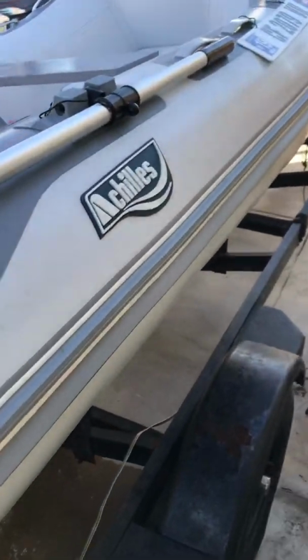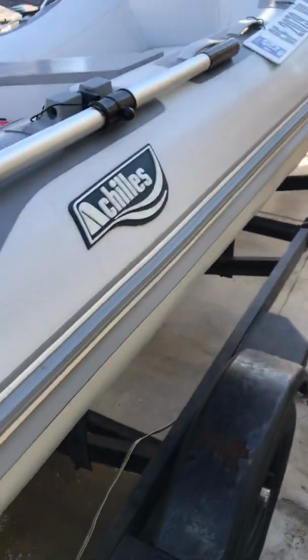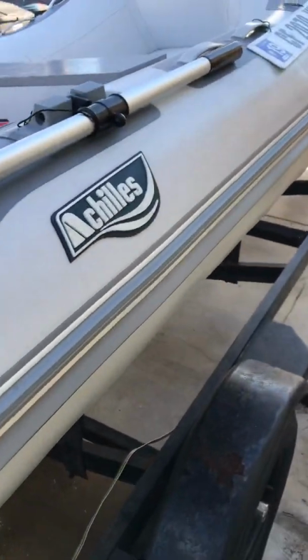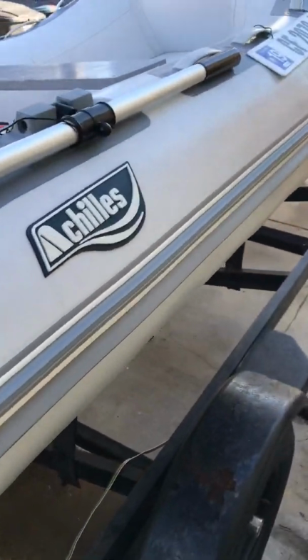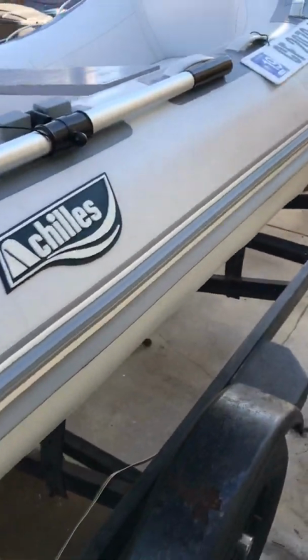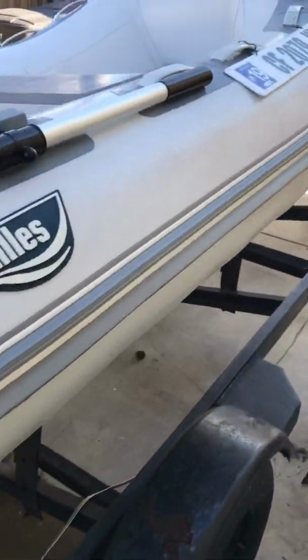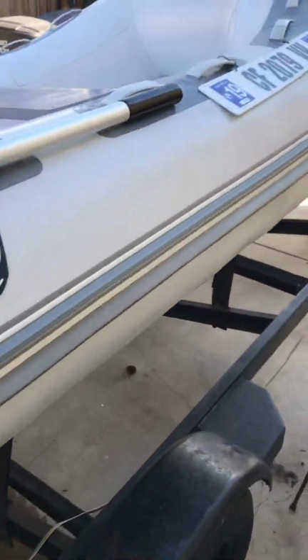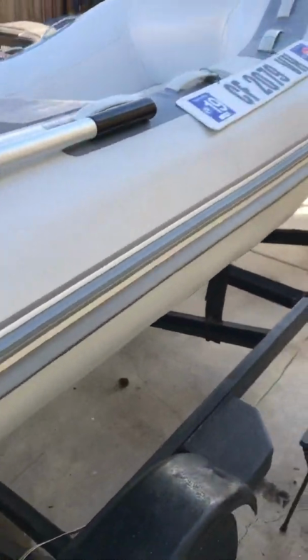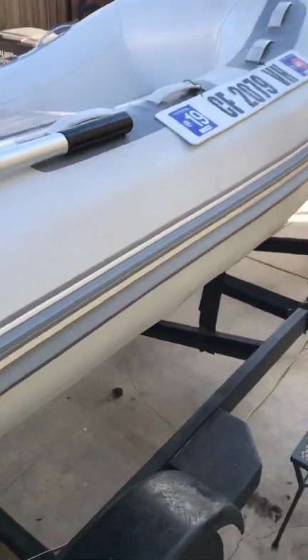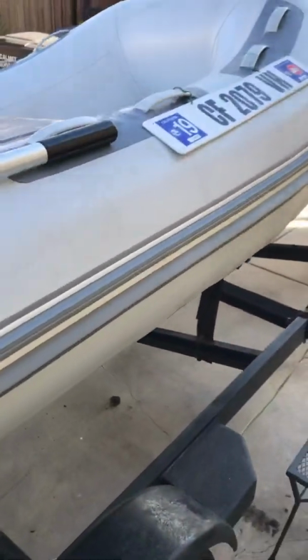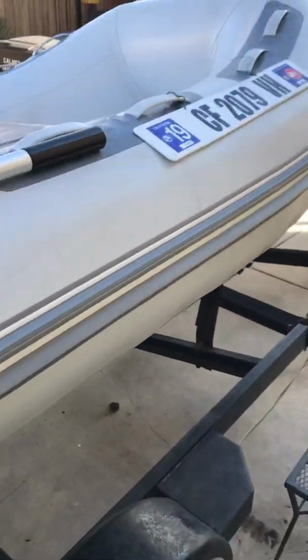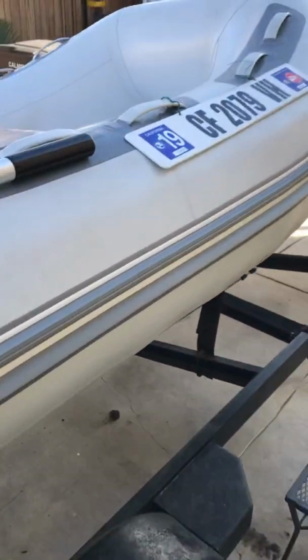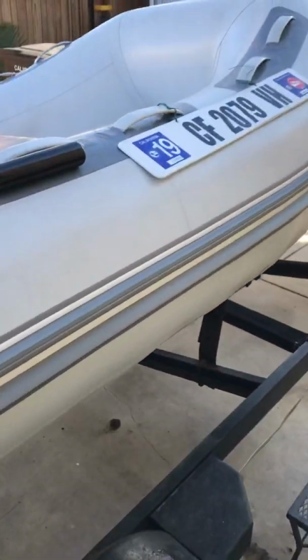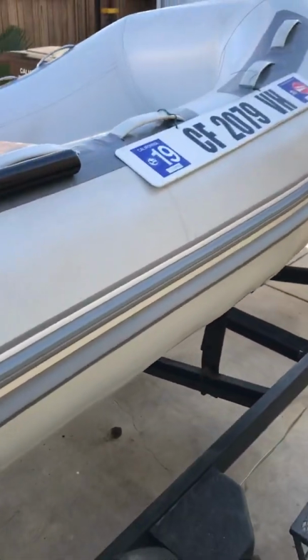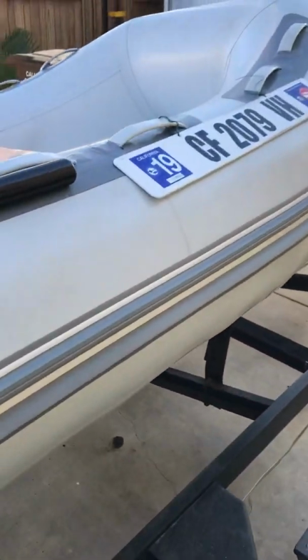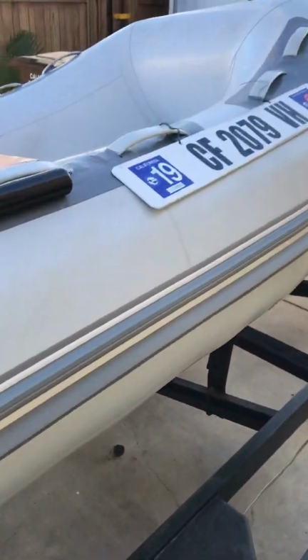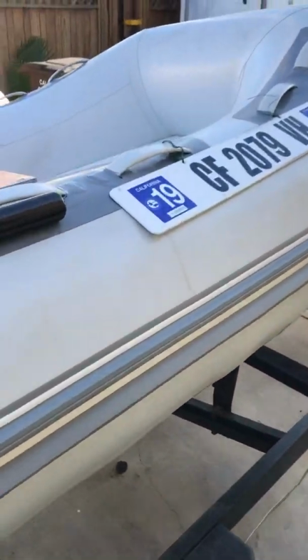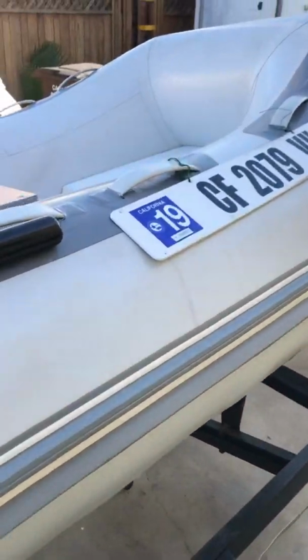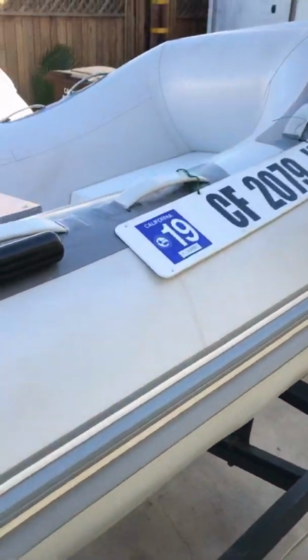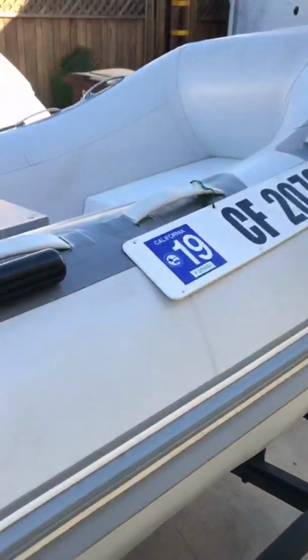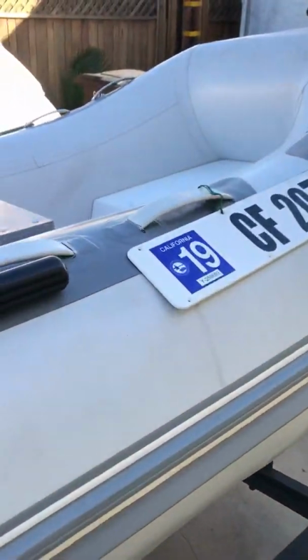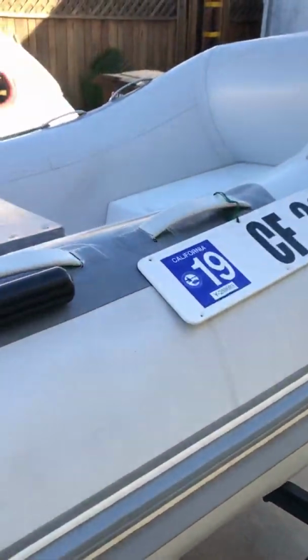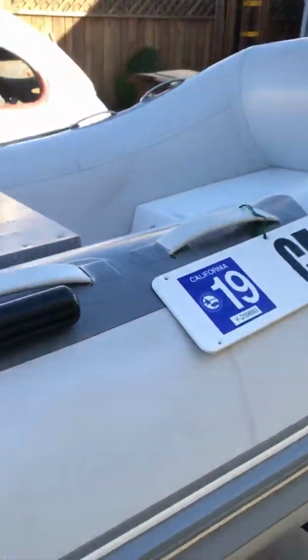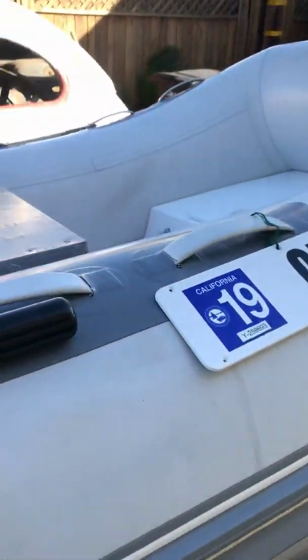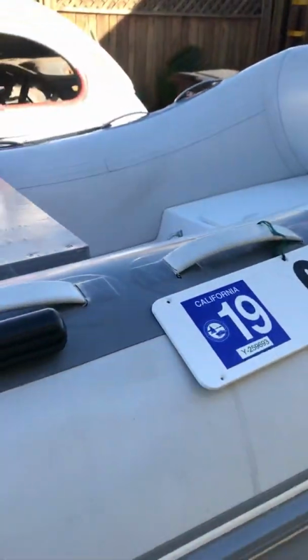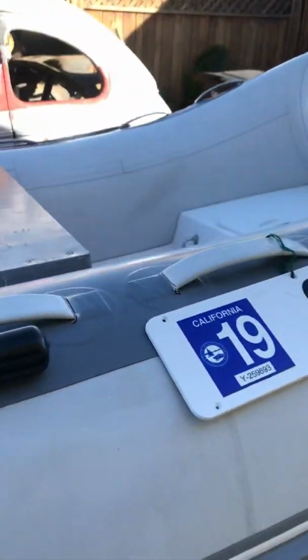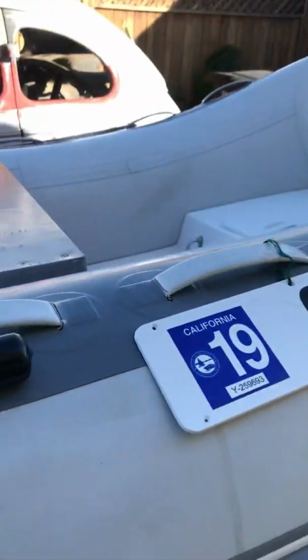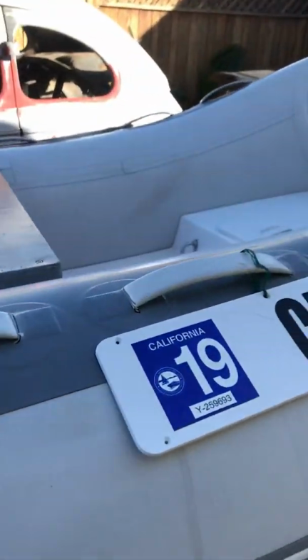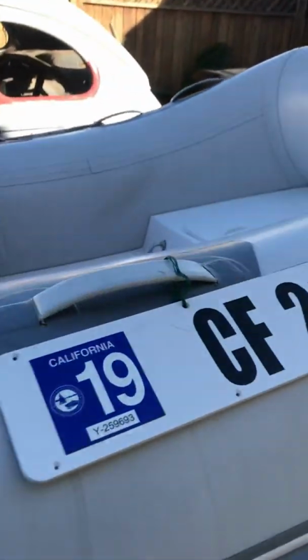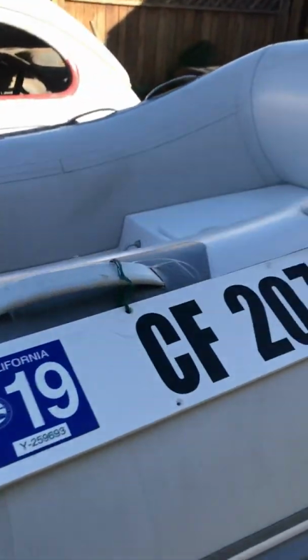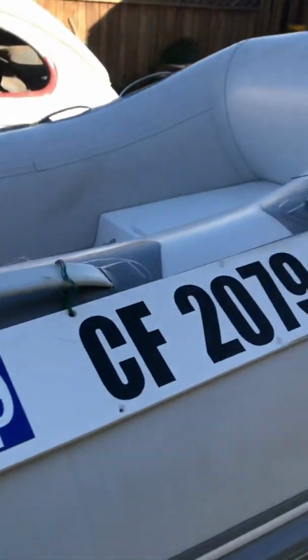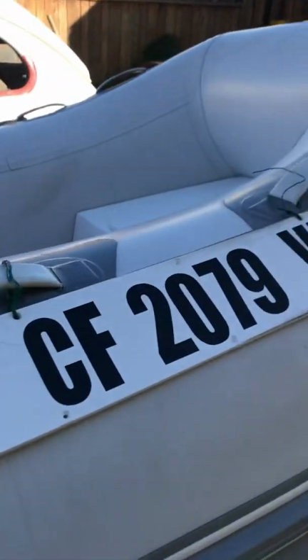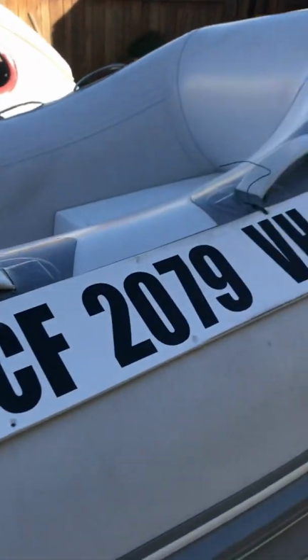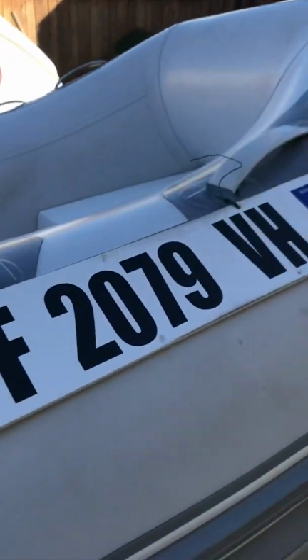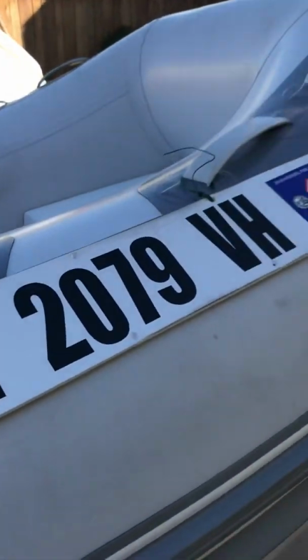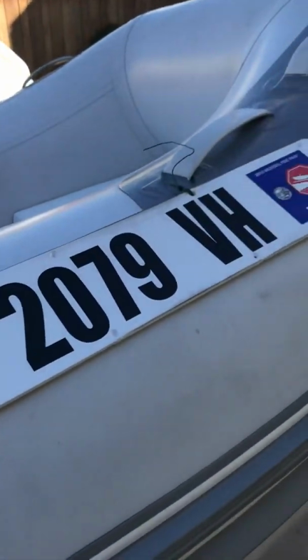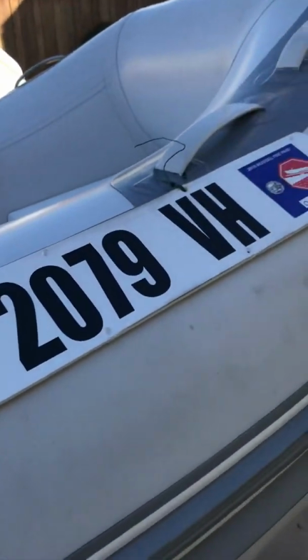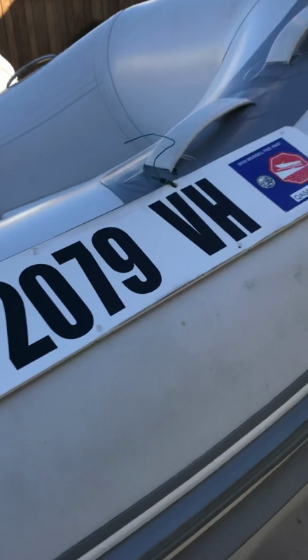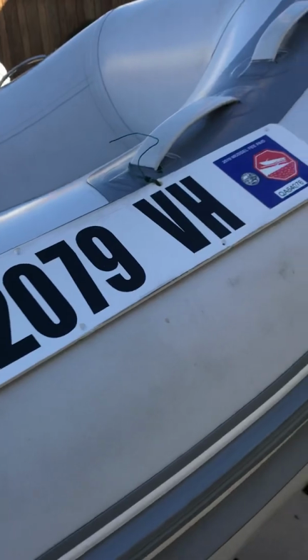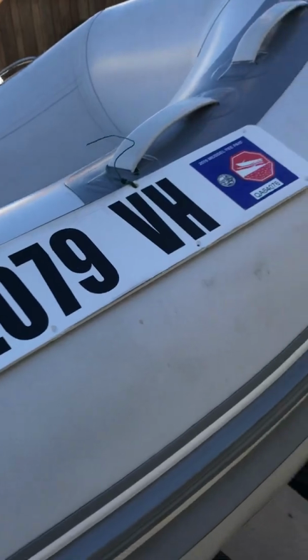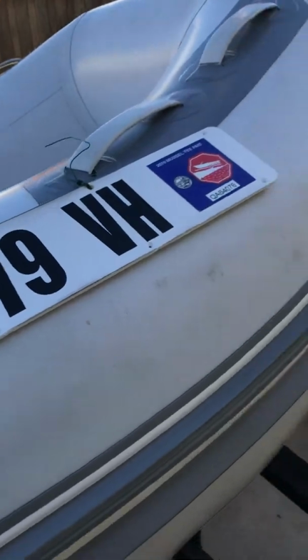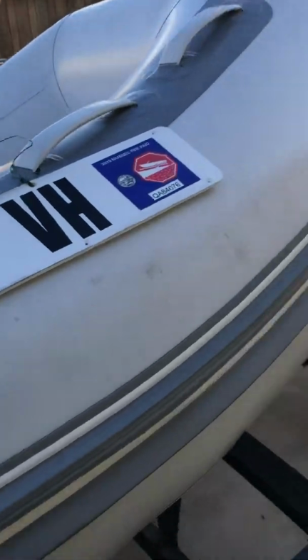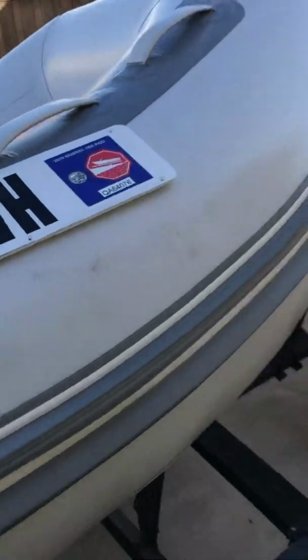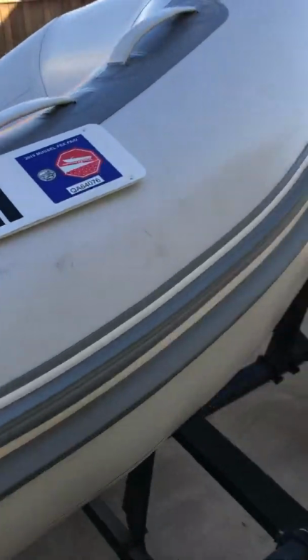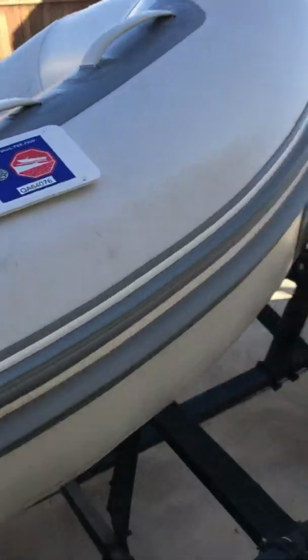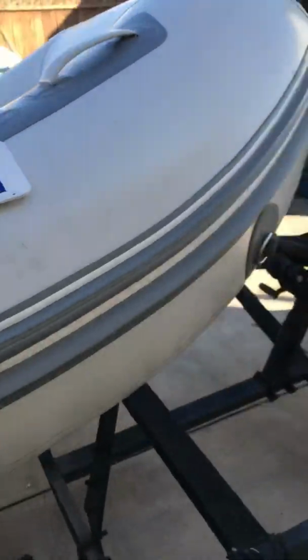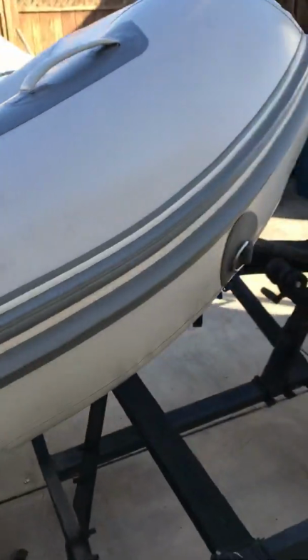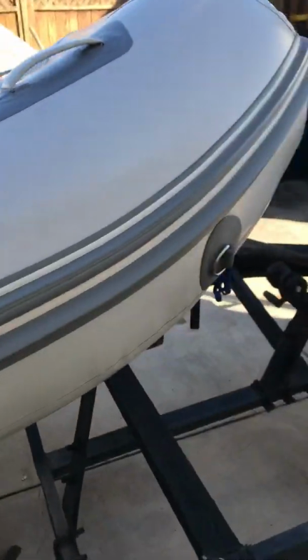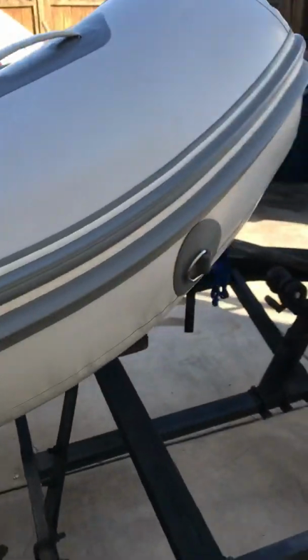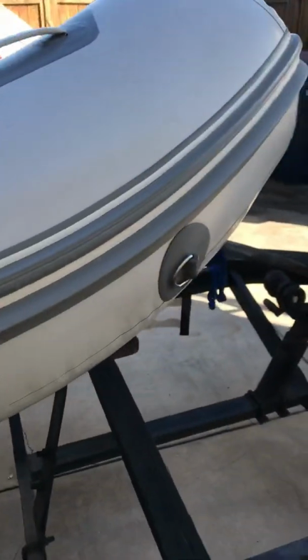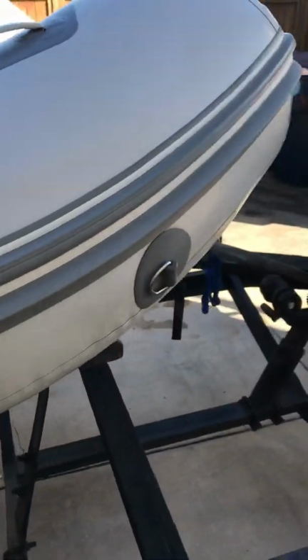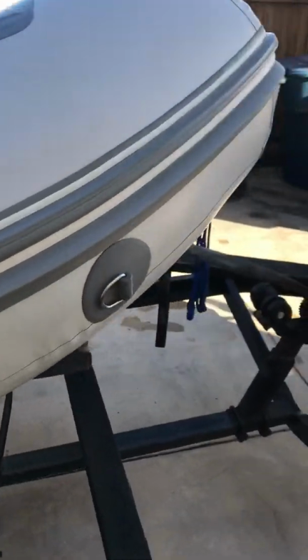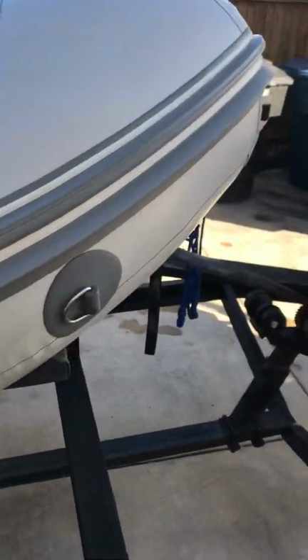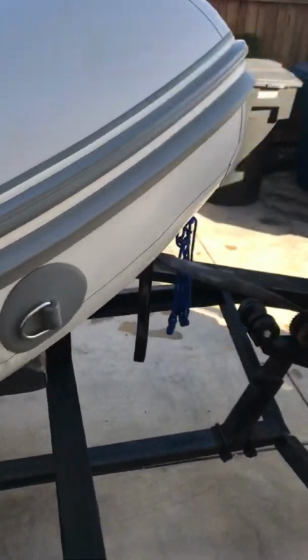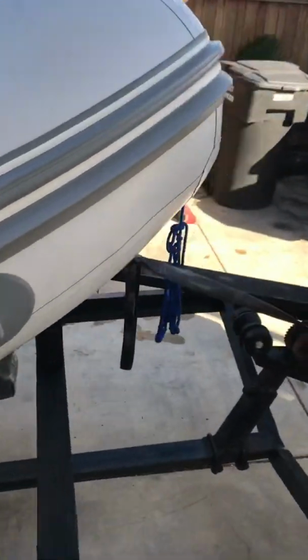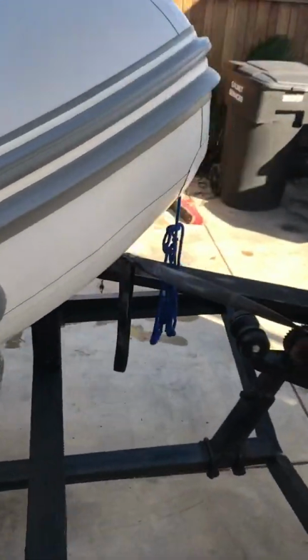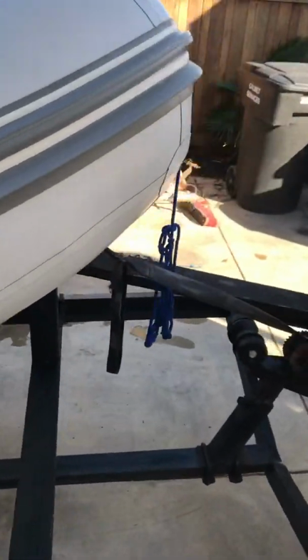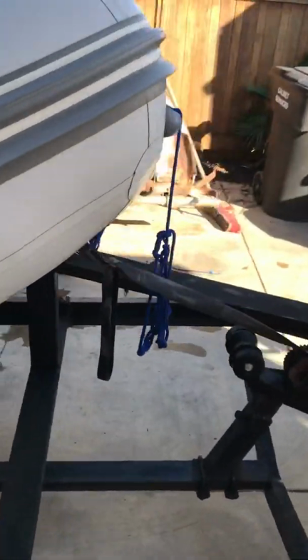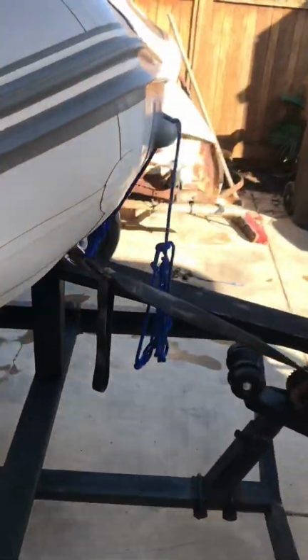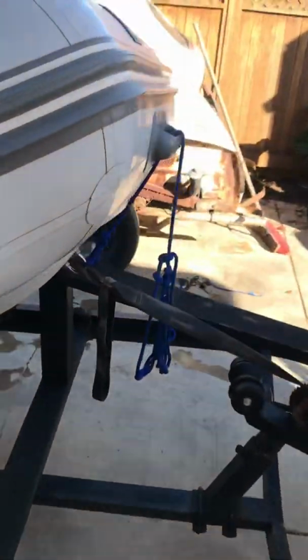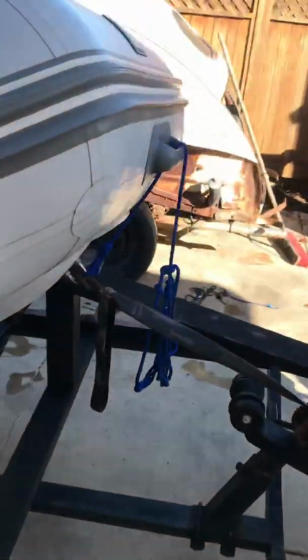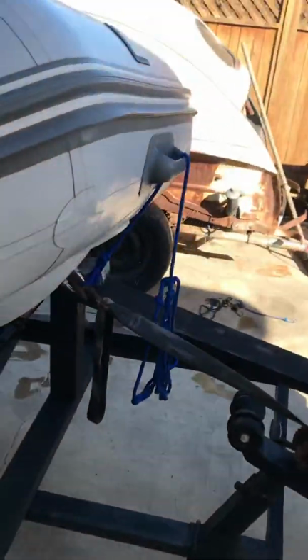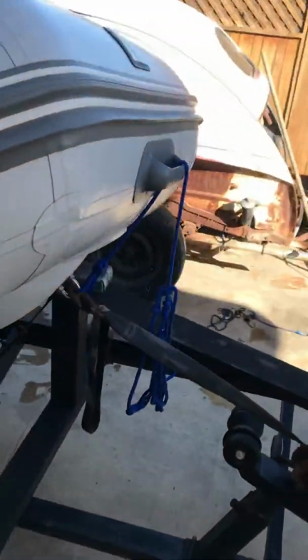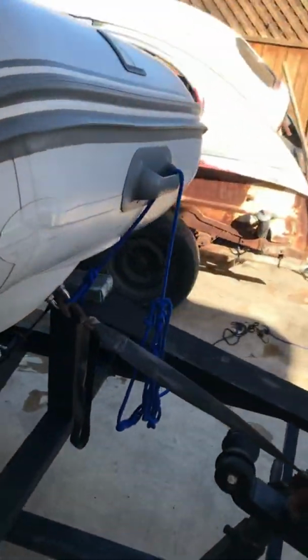There are no tears, no leaks, nothing. It is pretty much a new boat — it's in new condition.